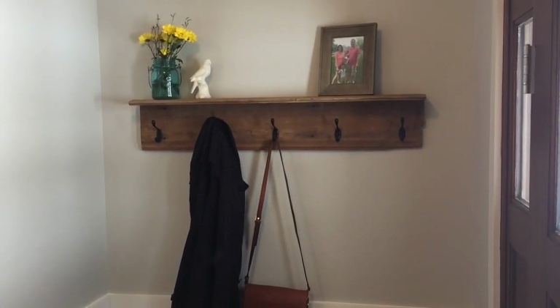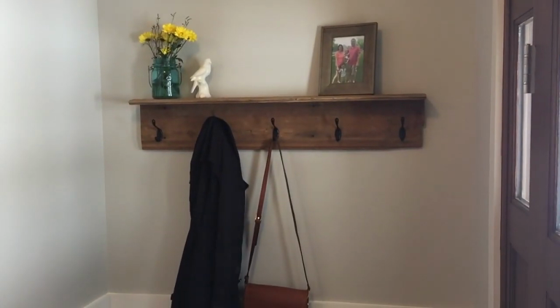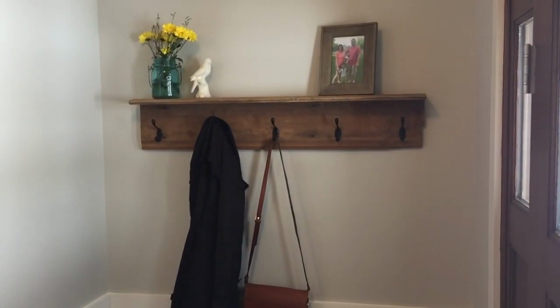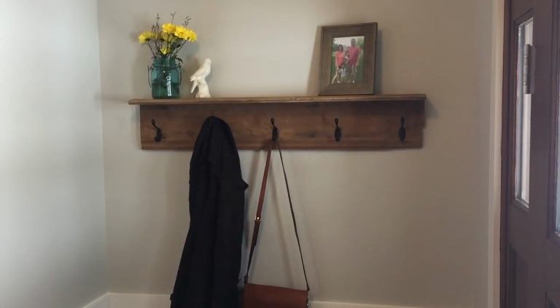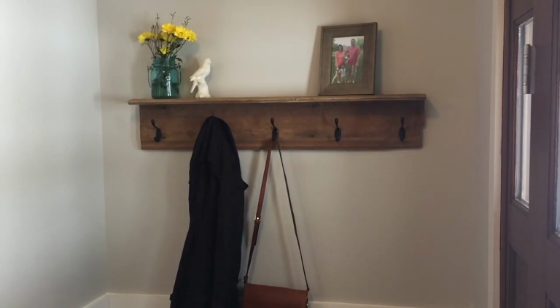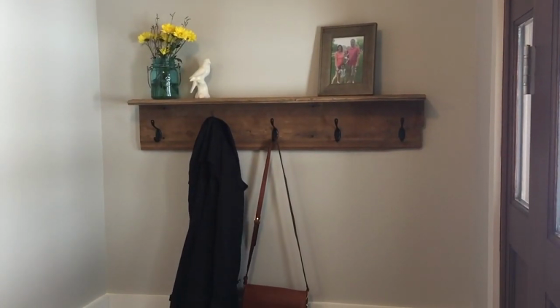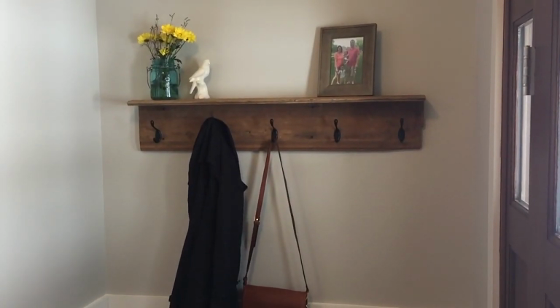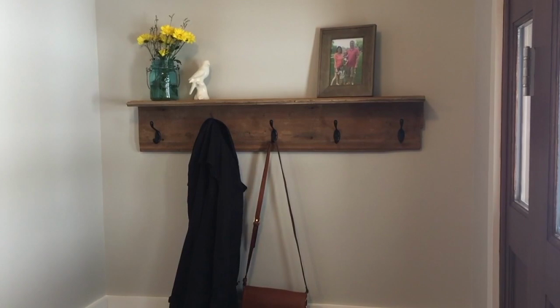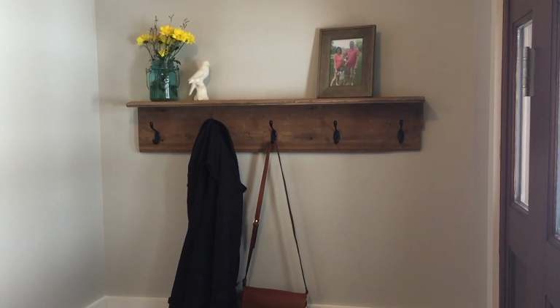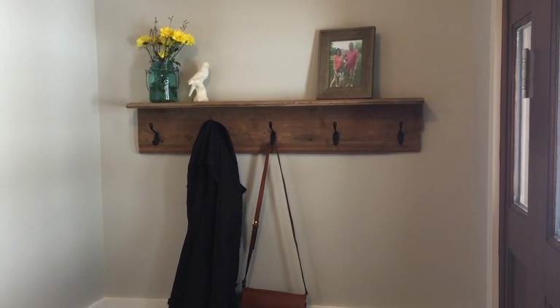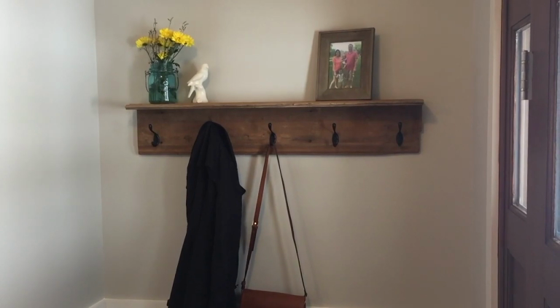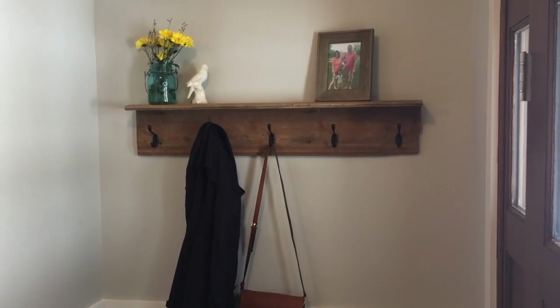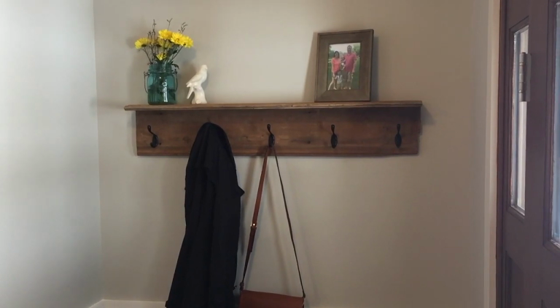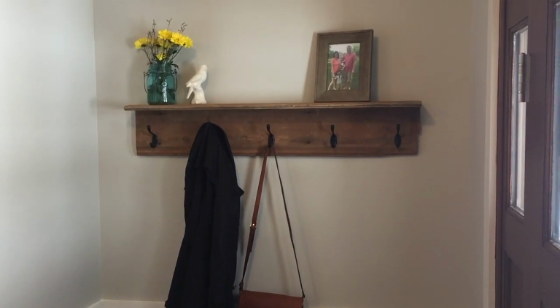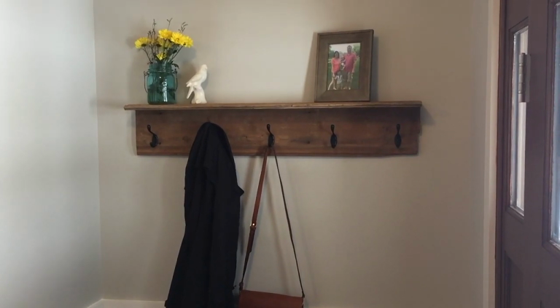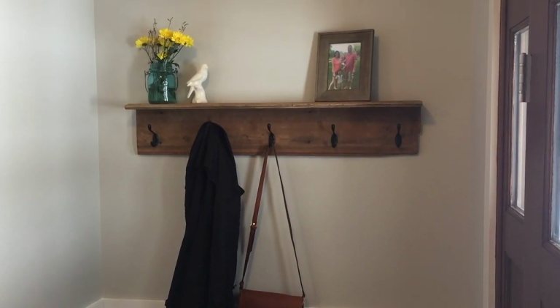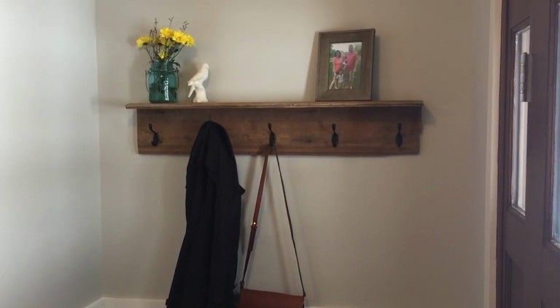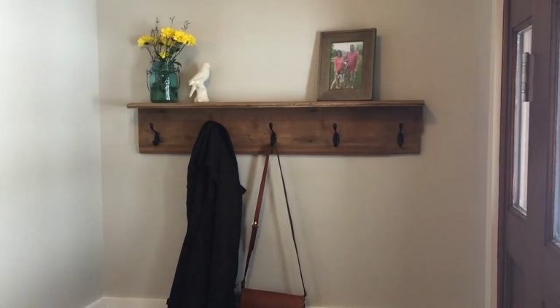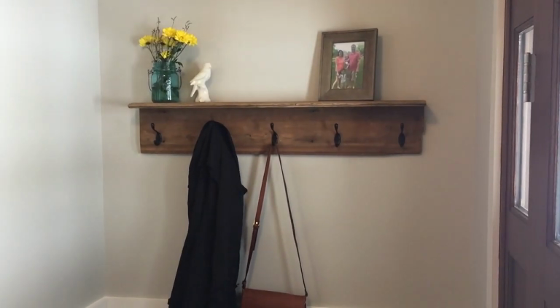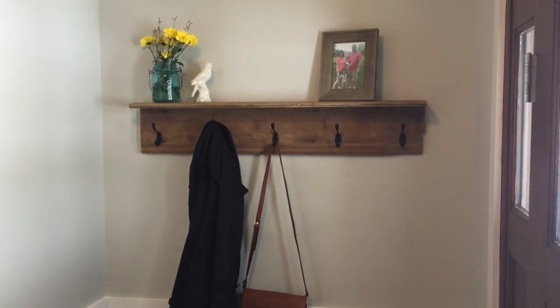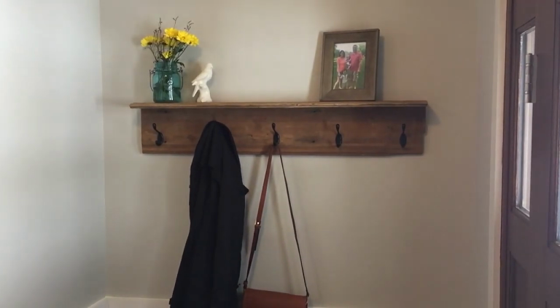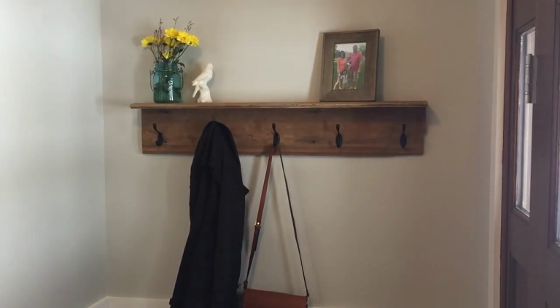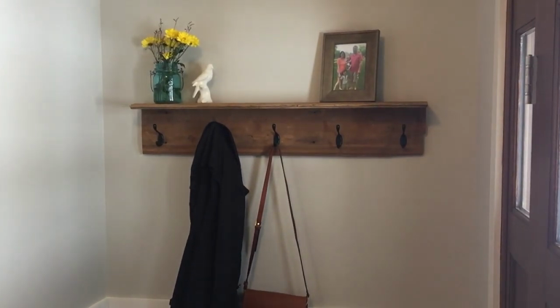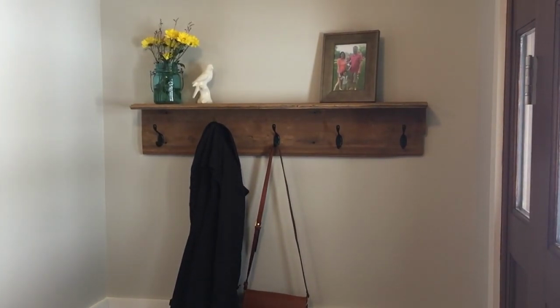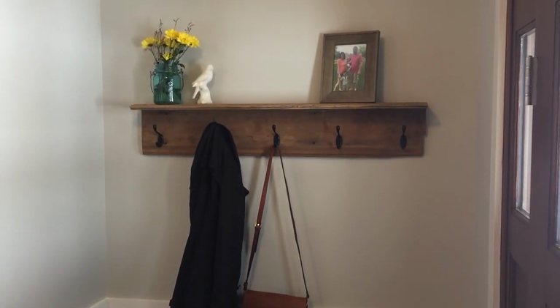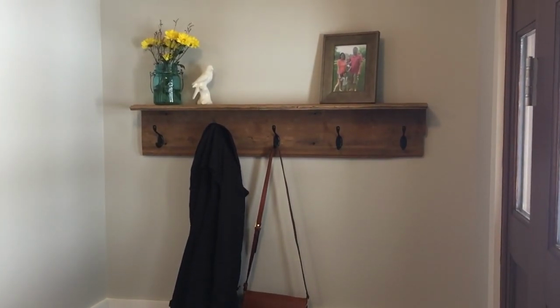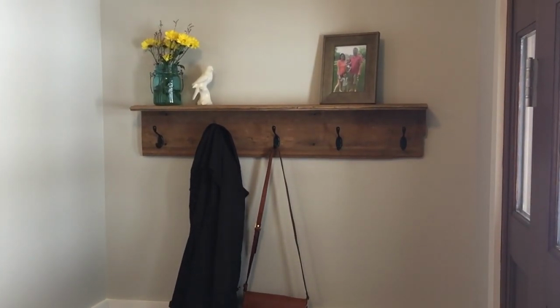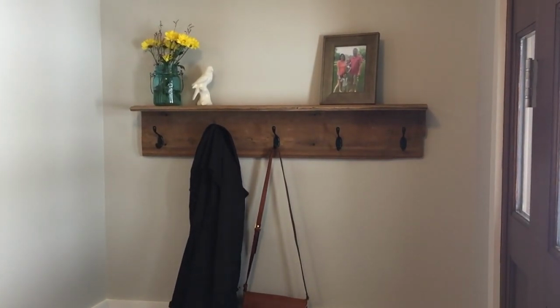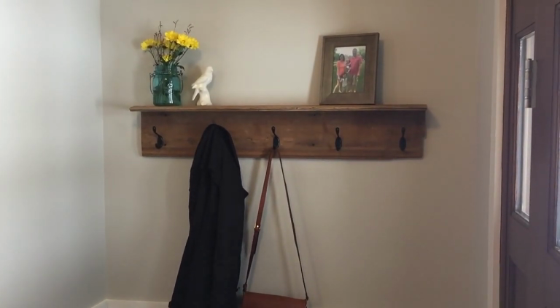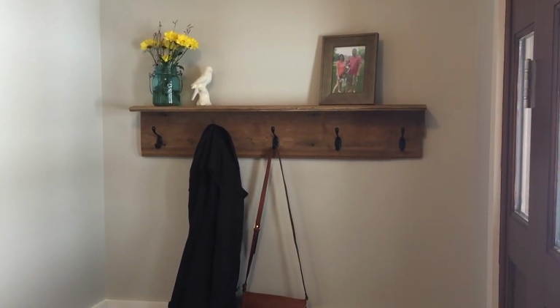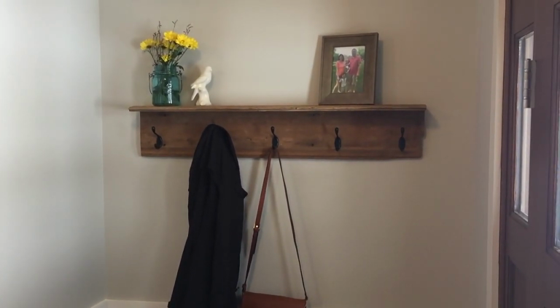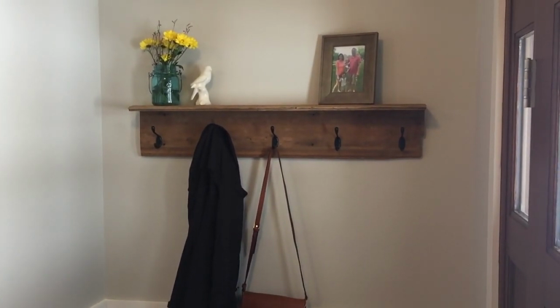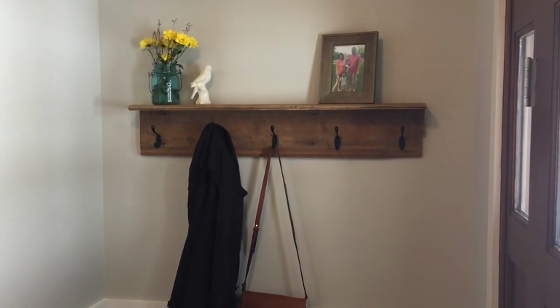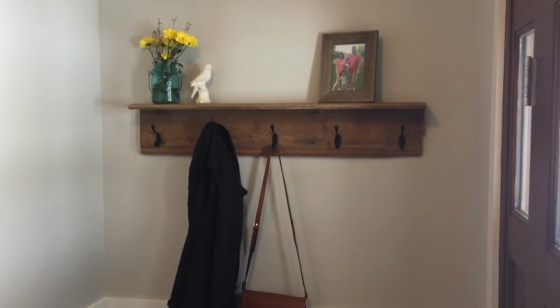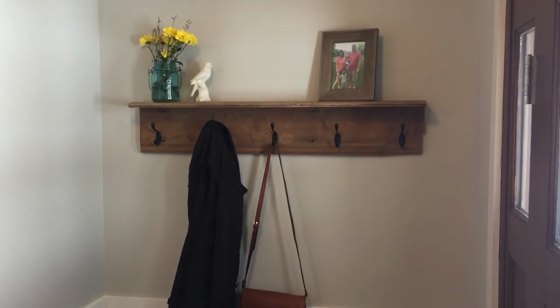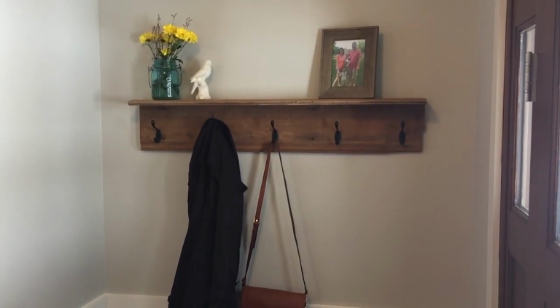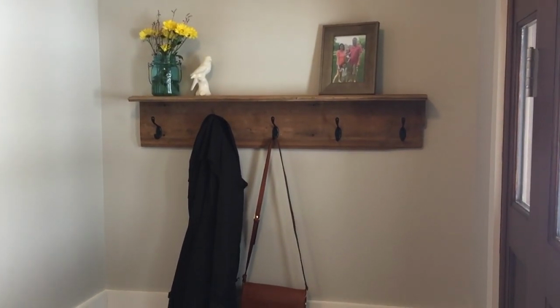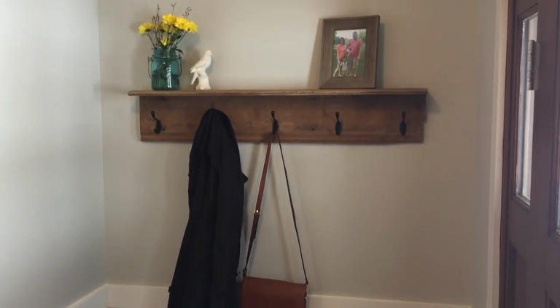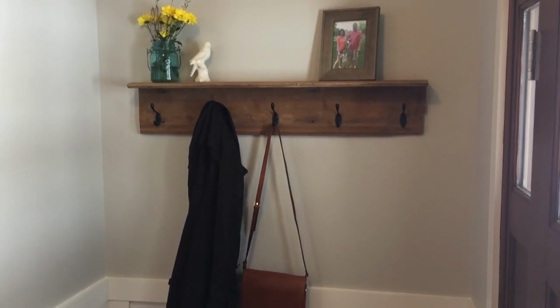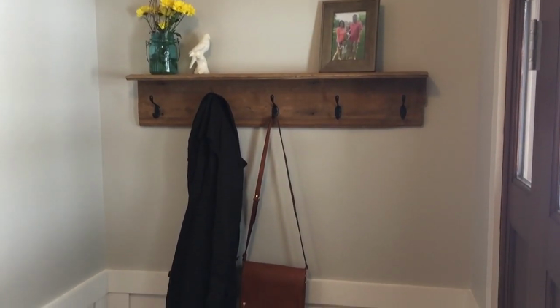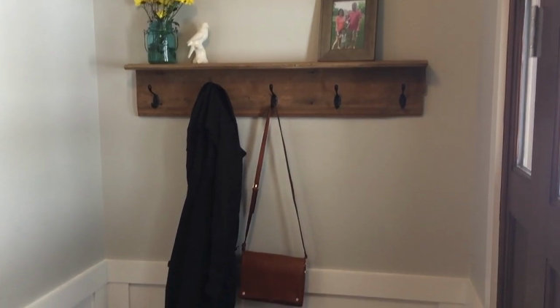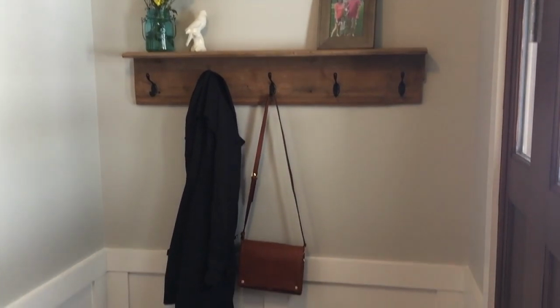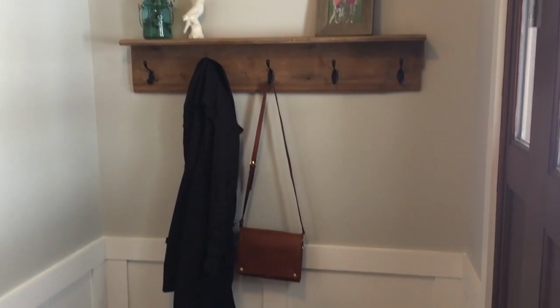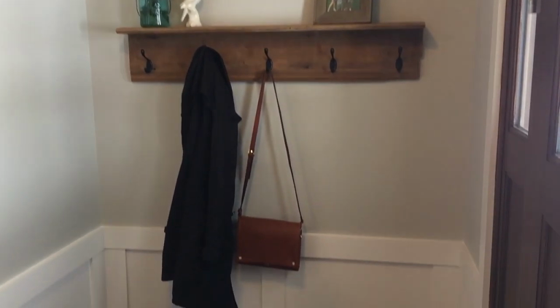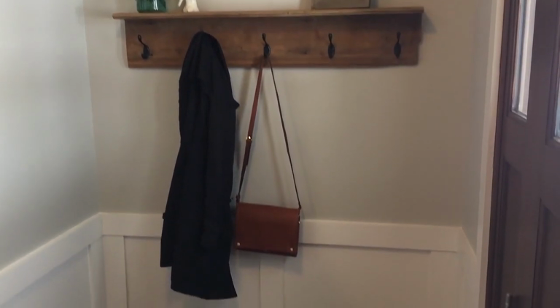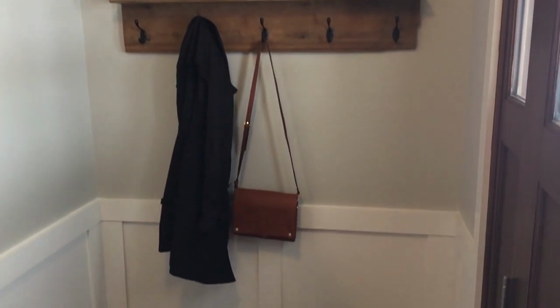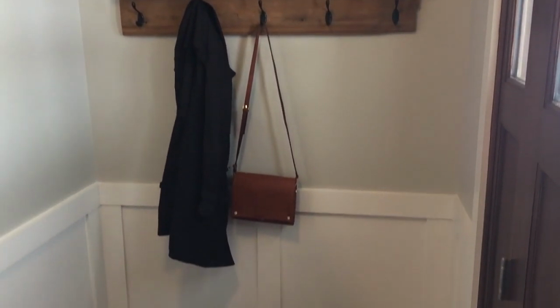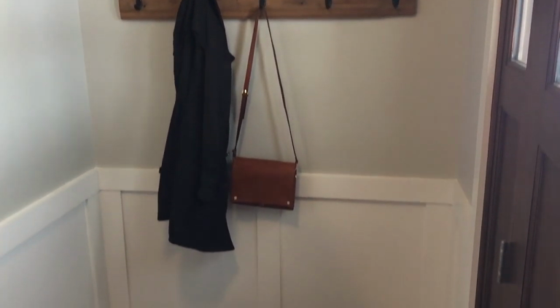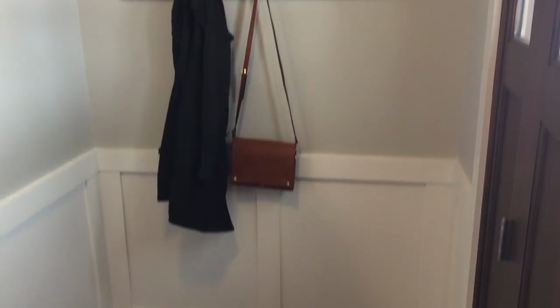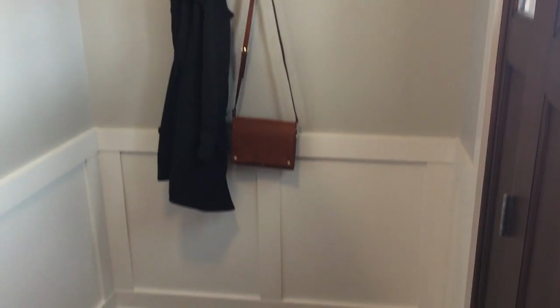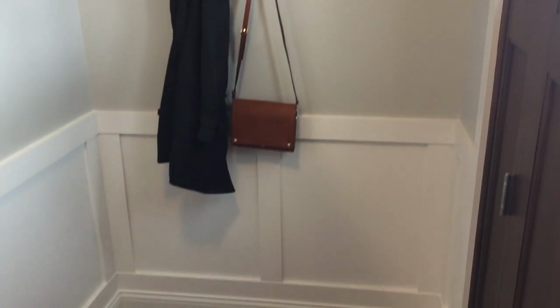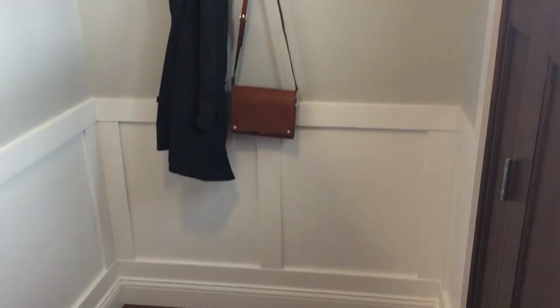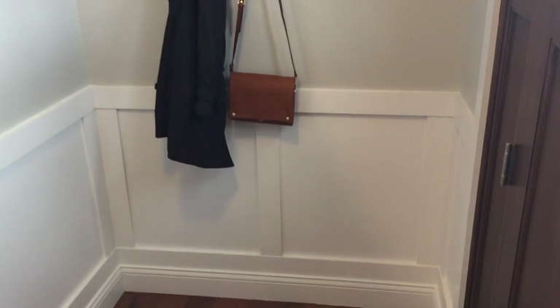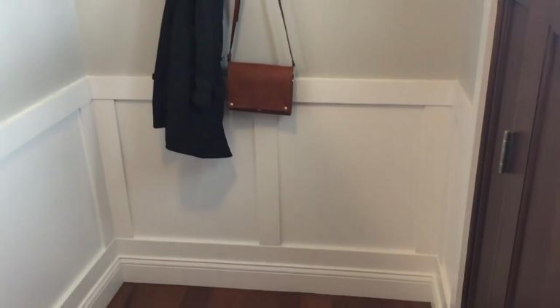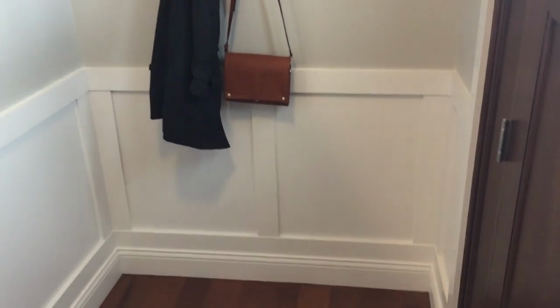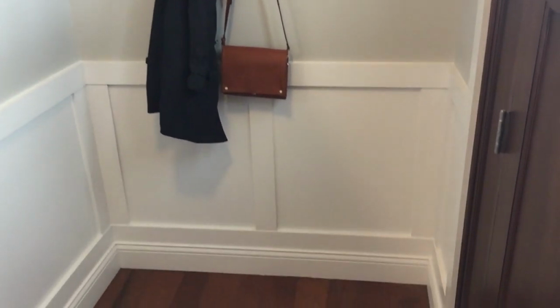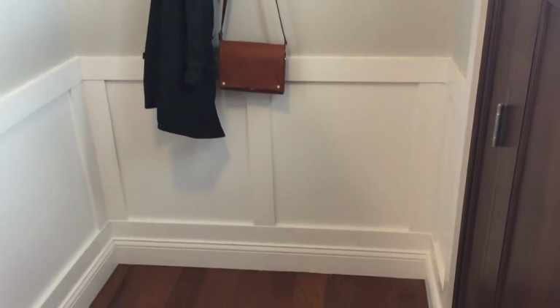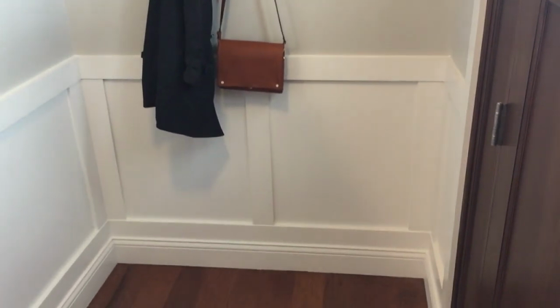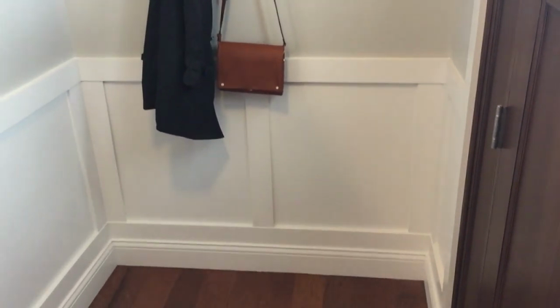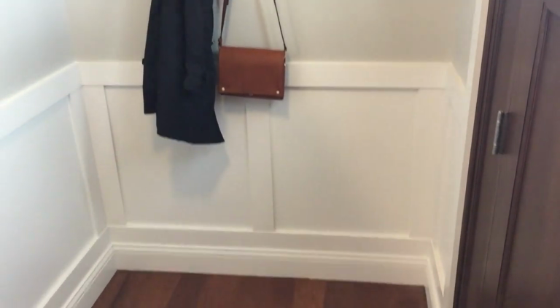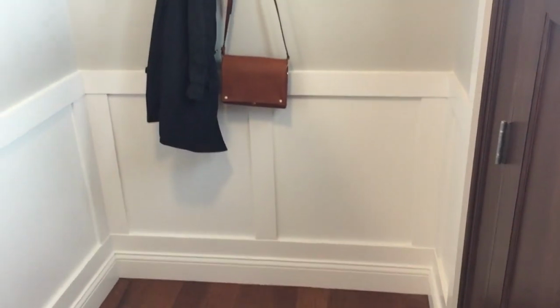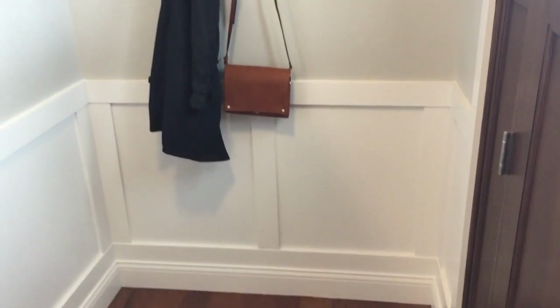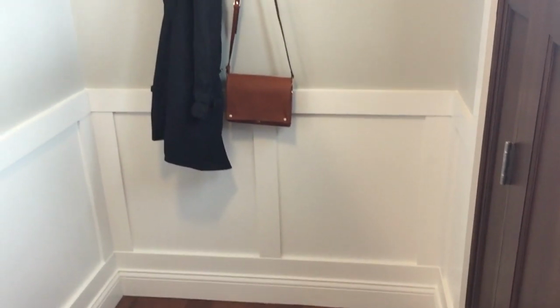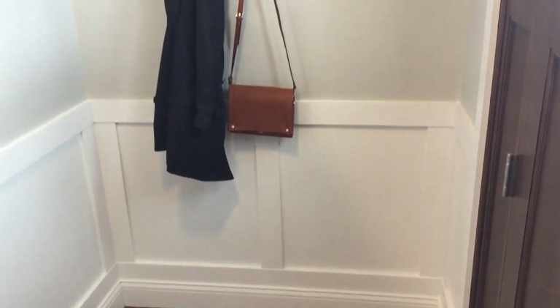I have the shelf, it's all complete, and everything's hanging on the wall. It came out beautiful.